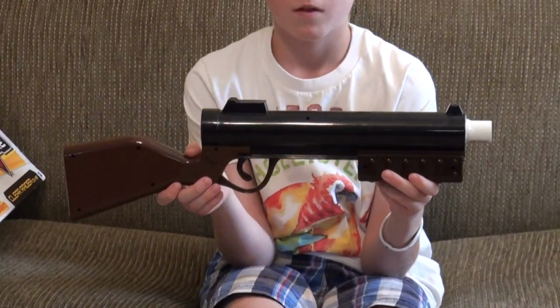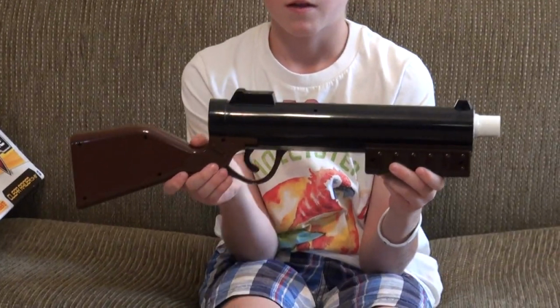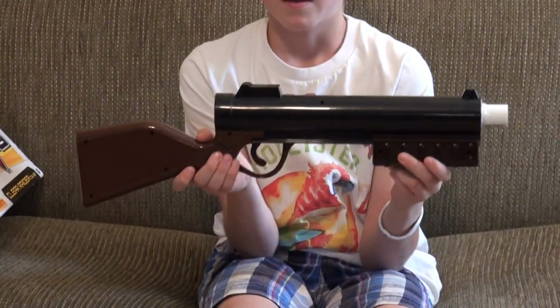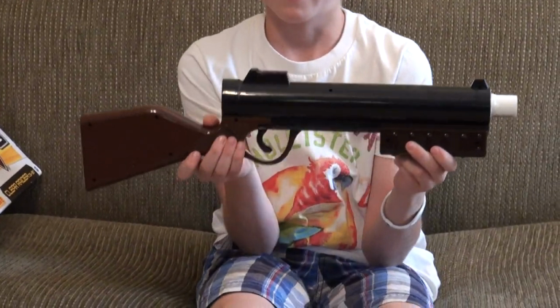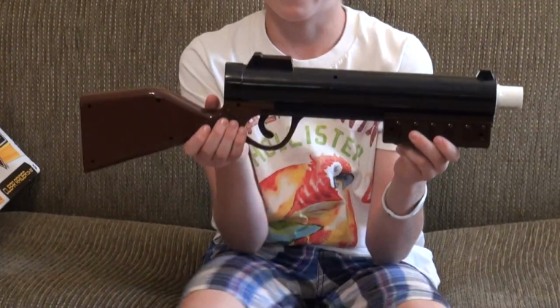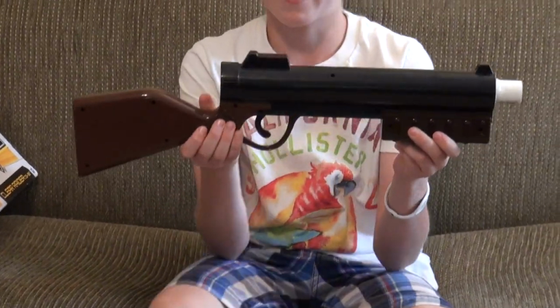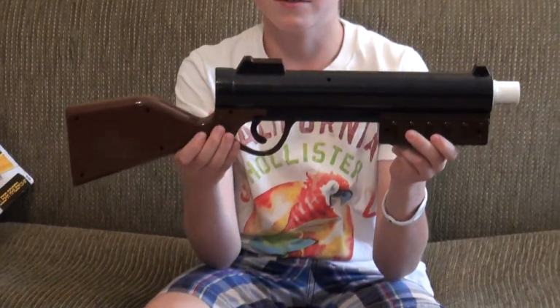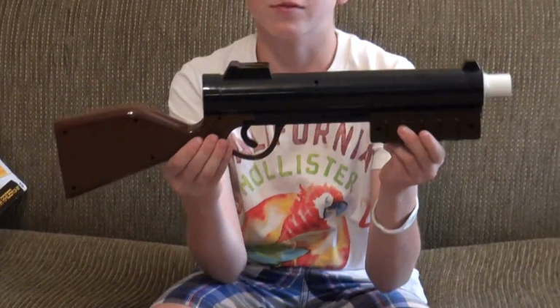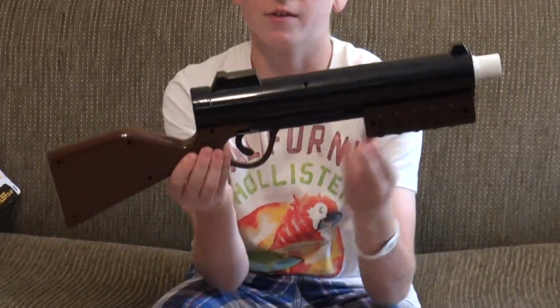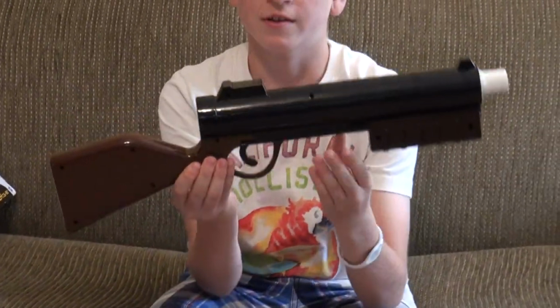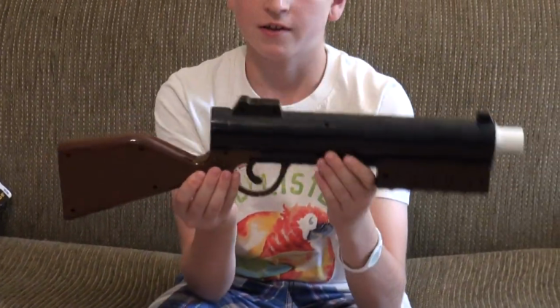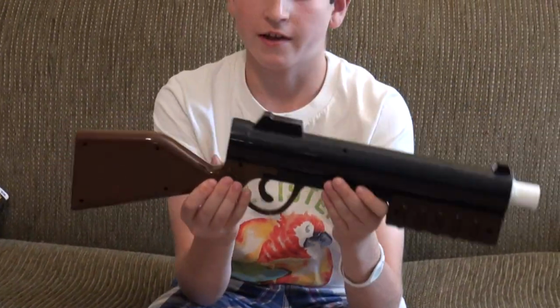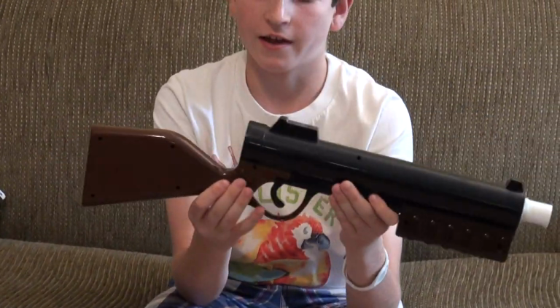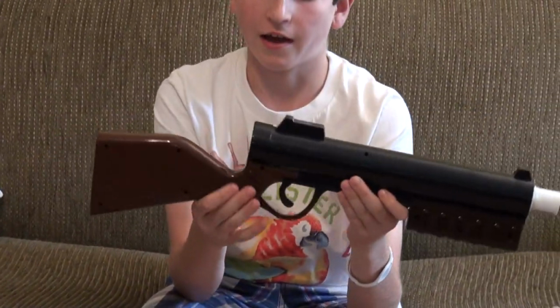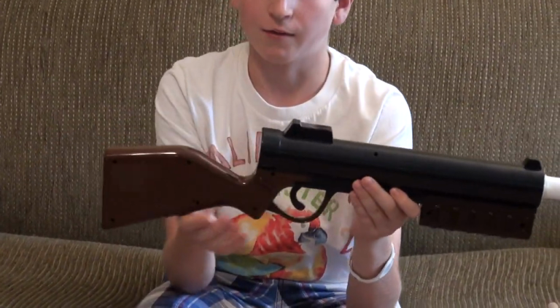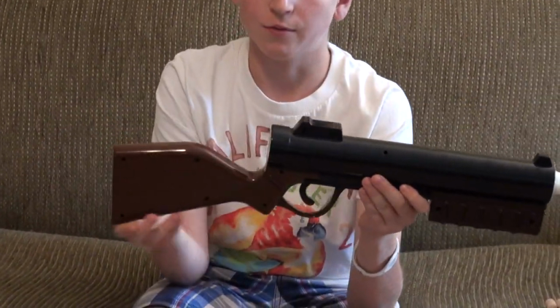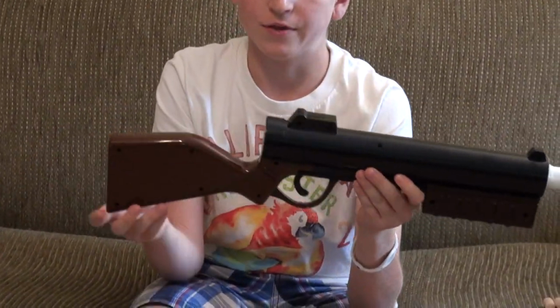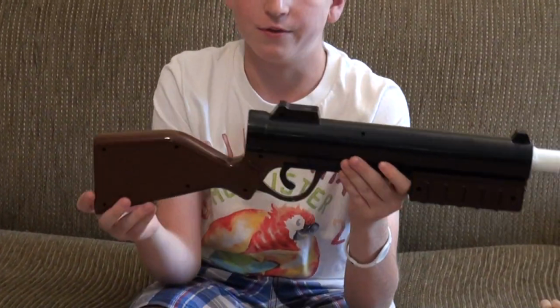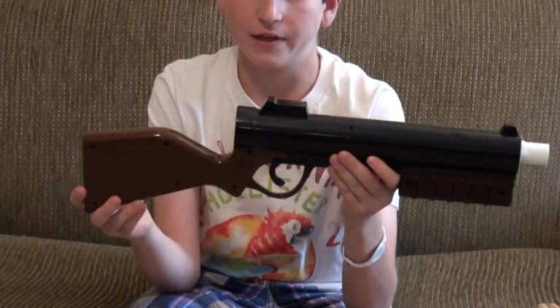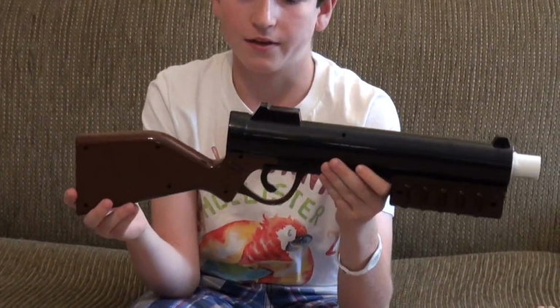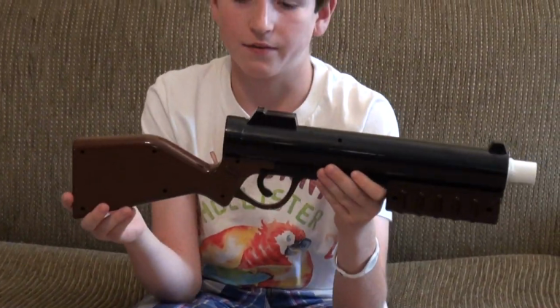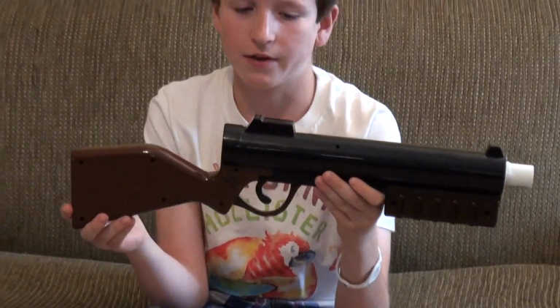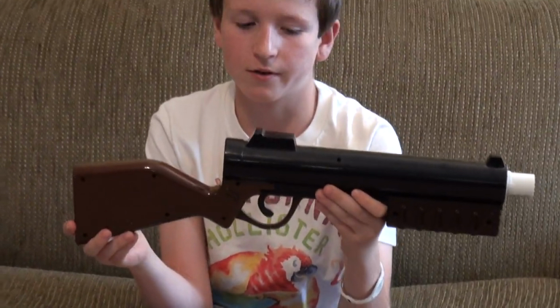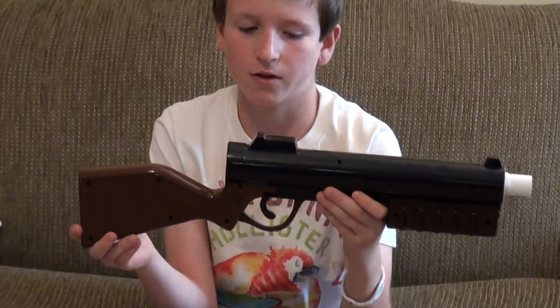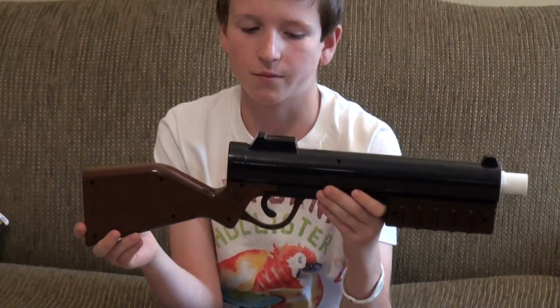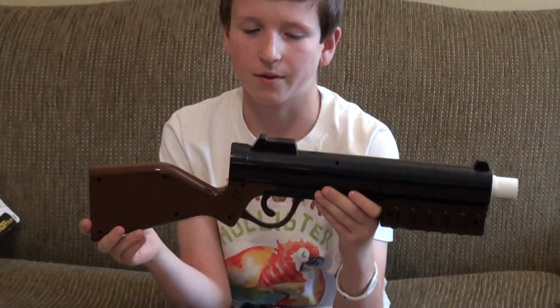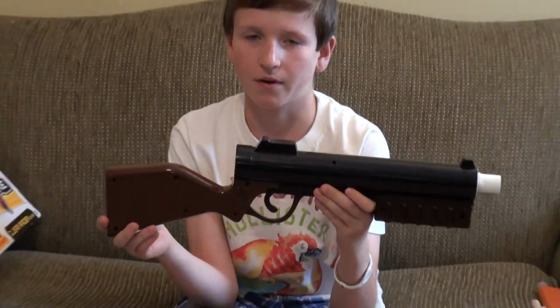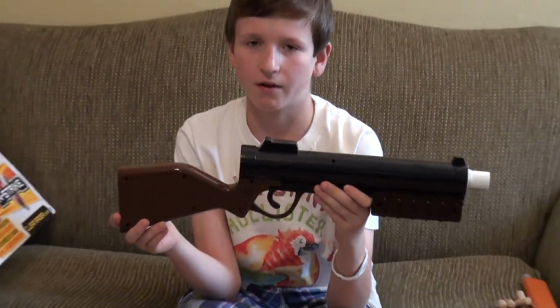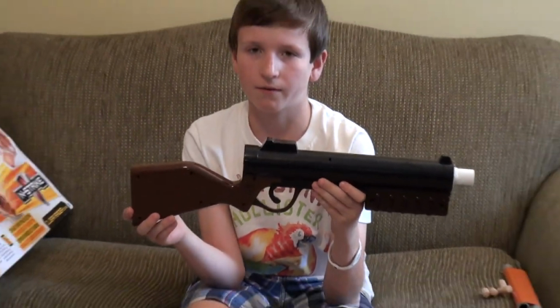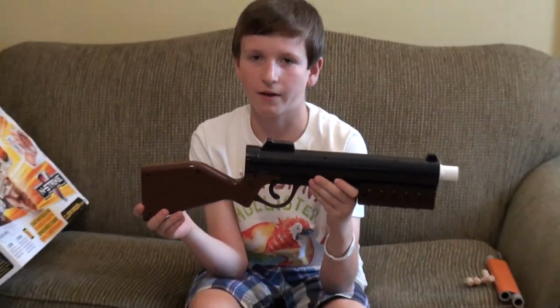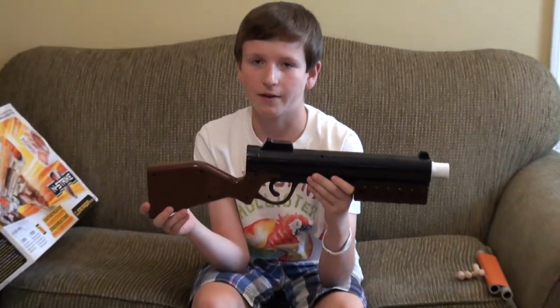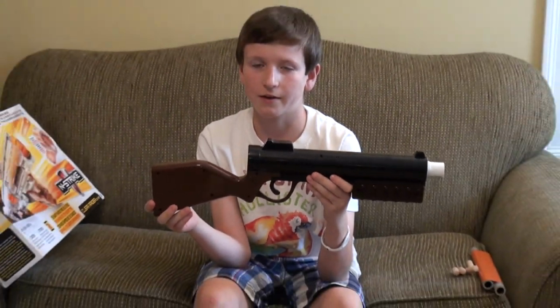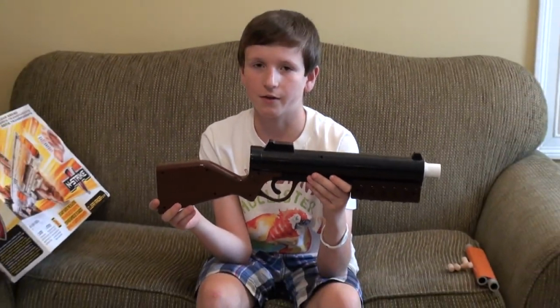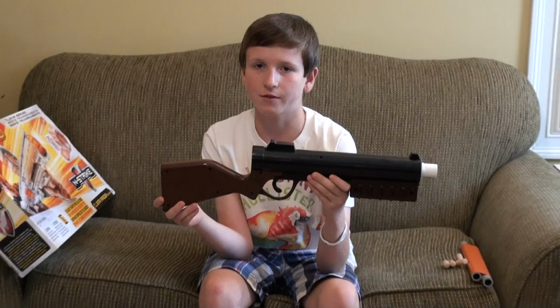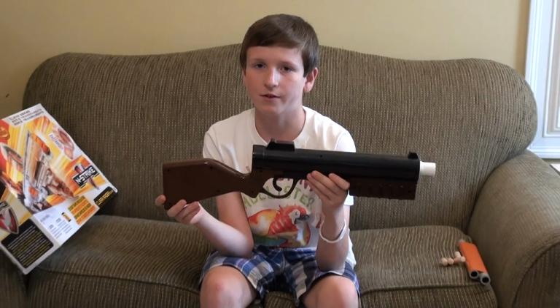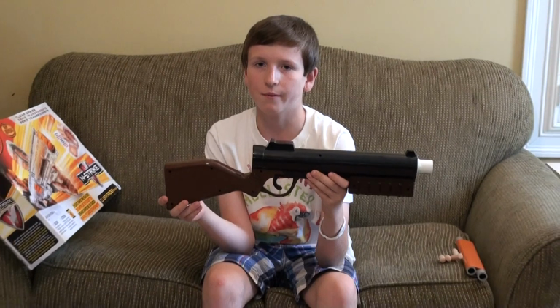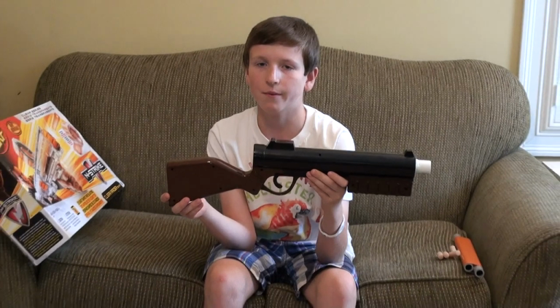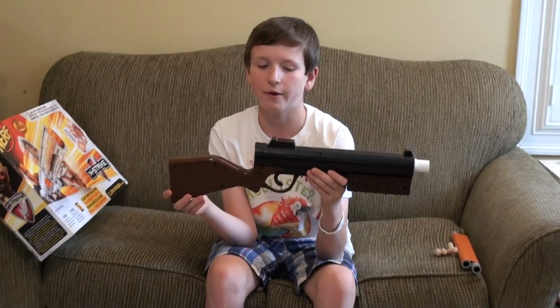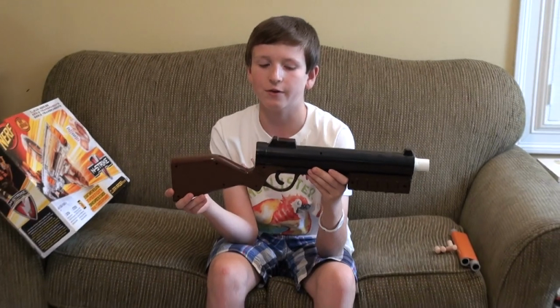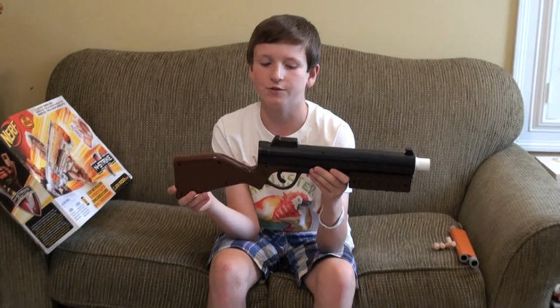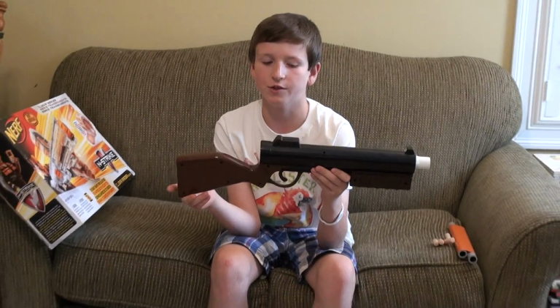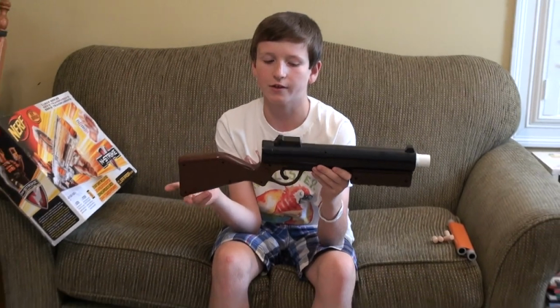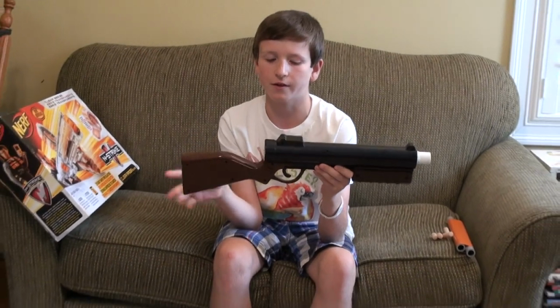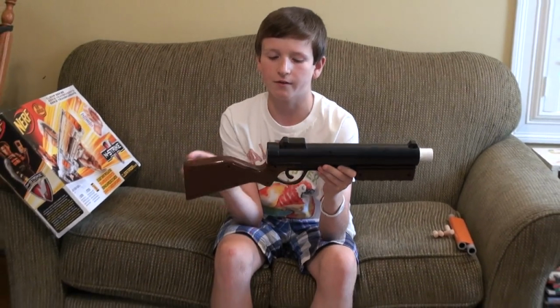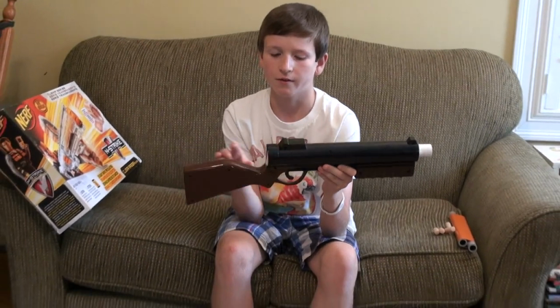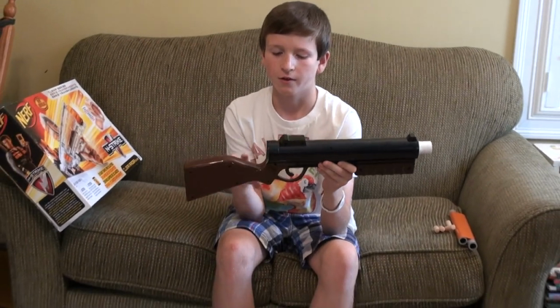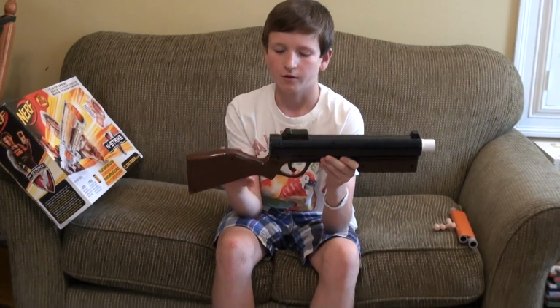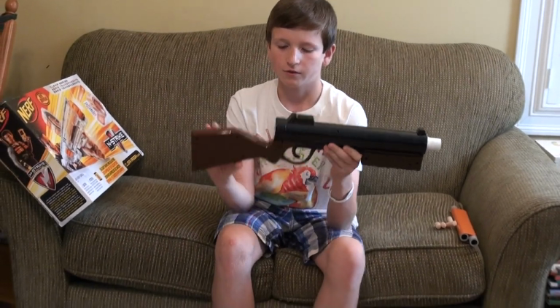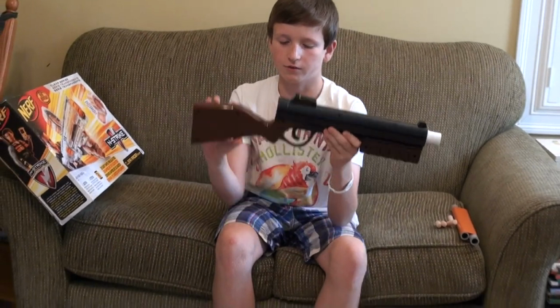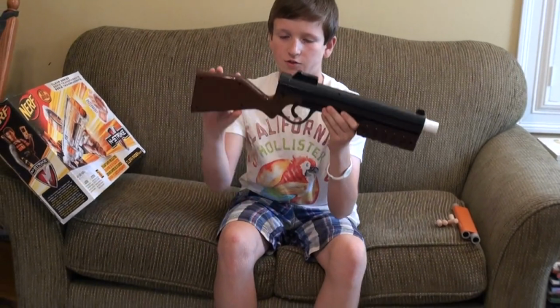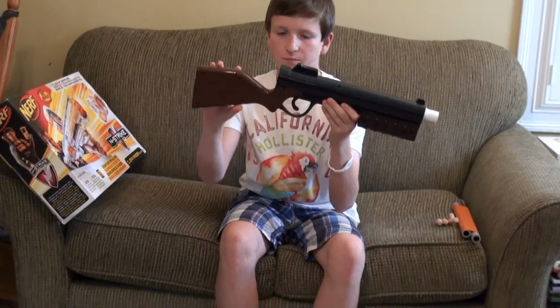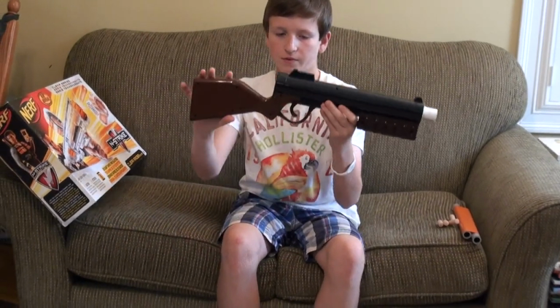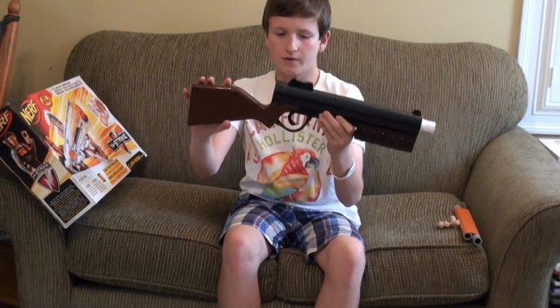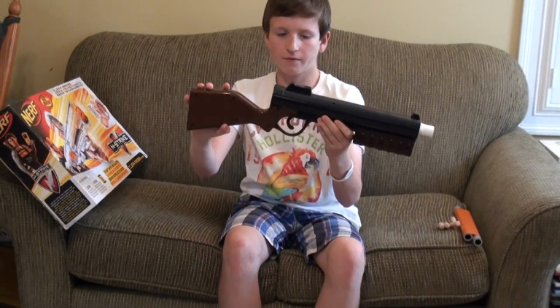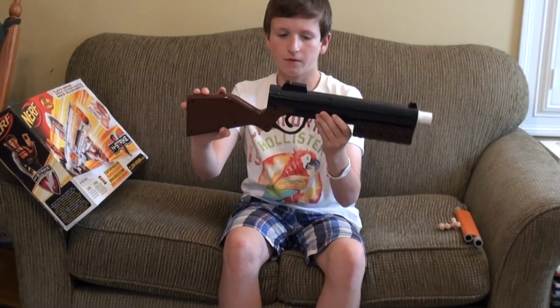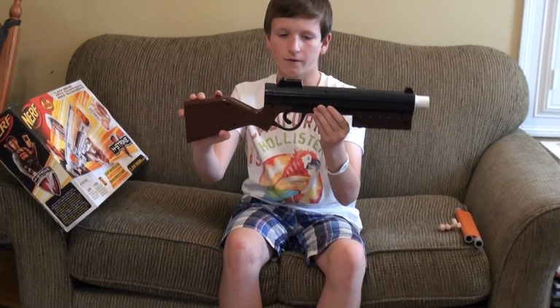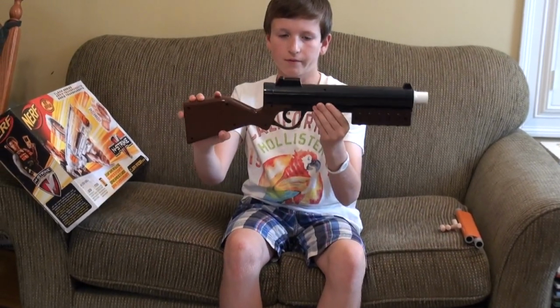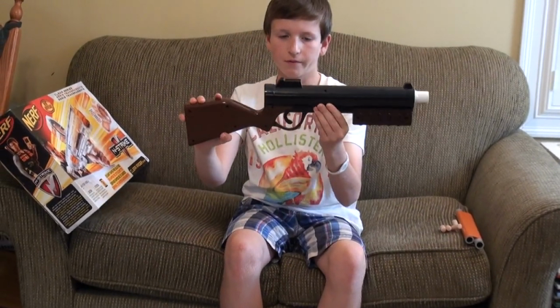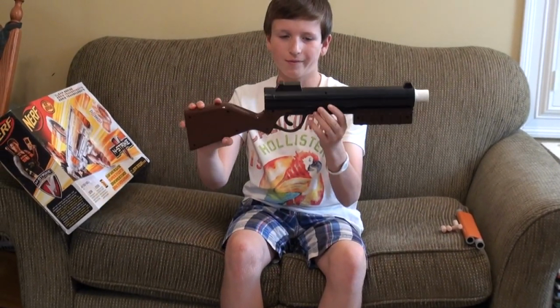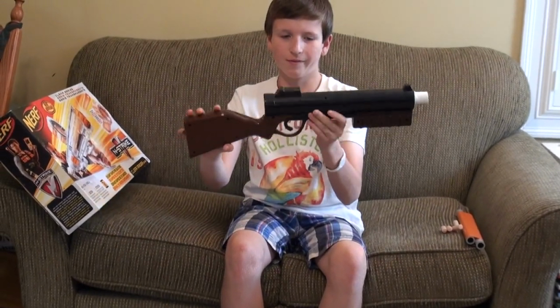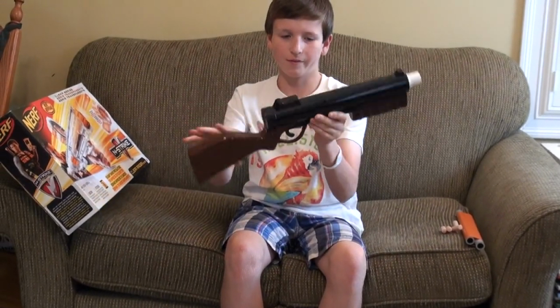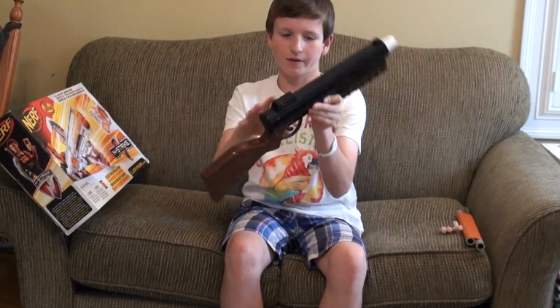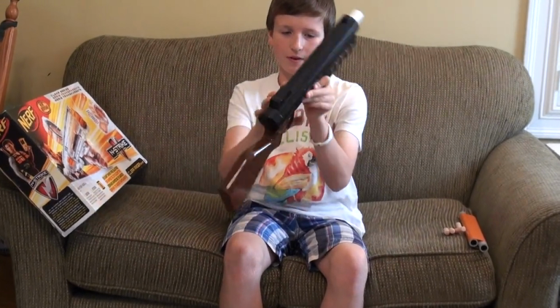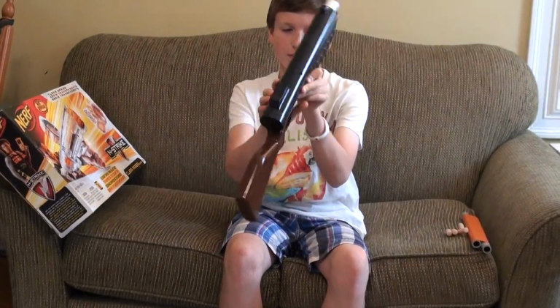Hey guys, today I will be doing a video on my modified ERTL pump action shotgun. So just a brief overview of the gun.